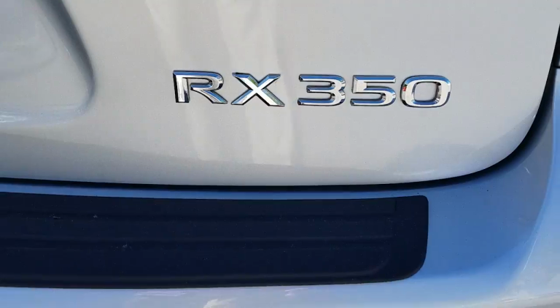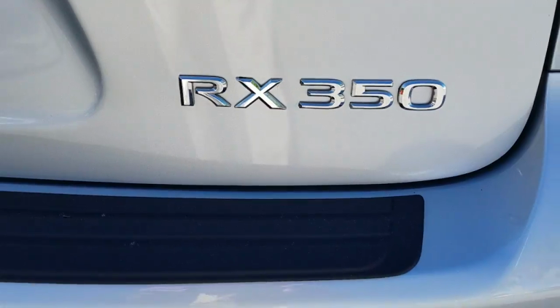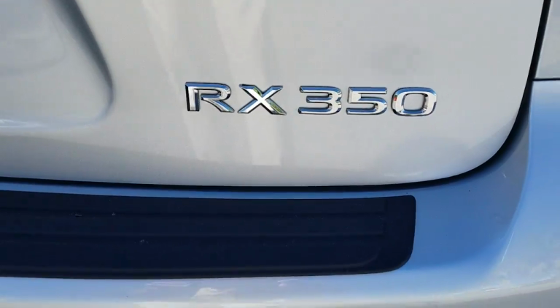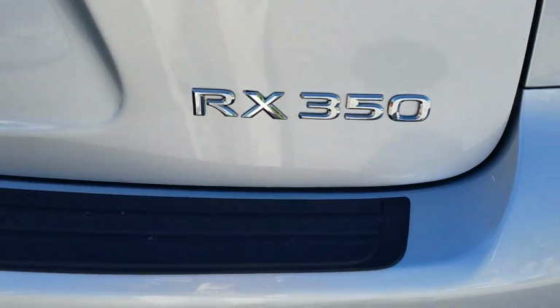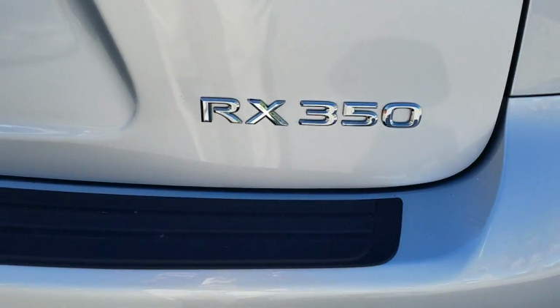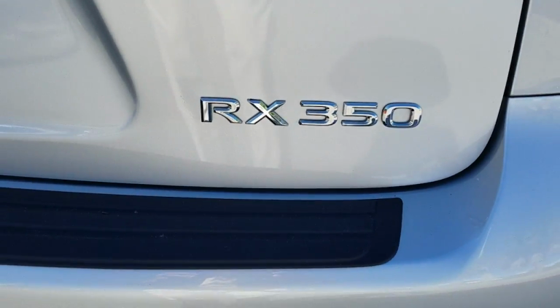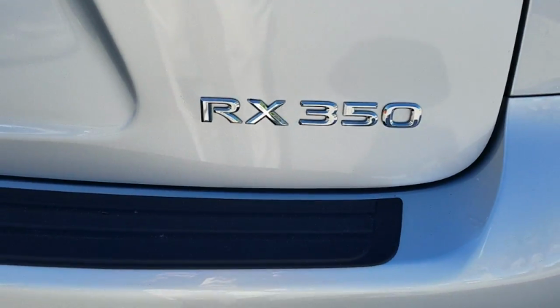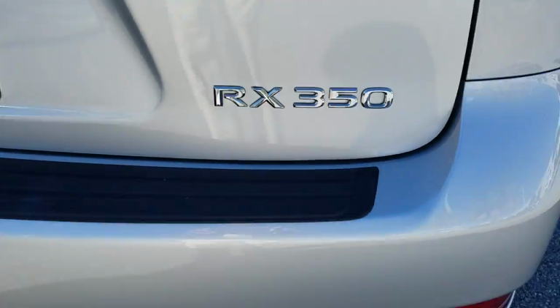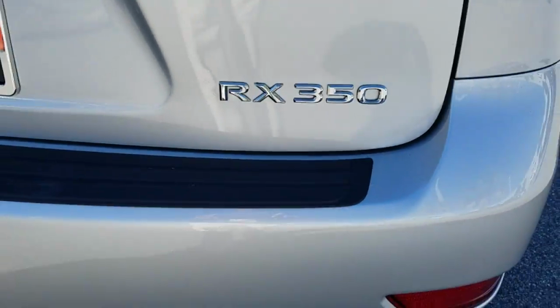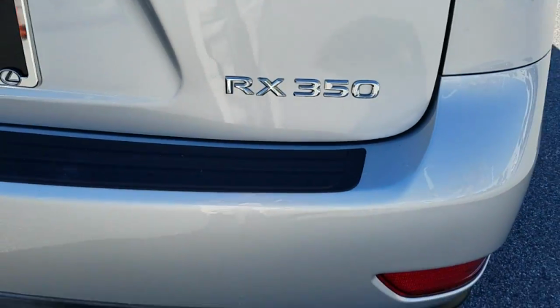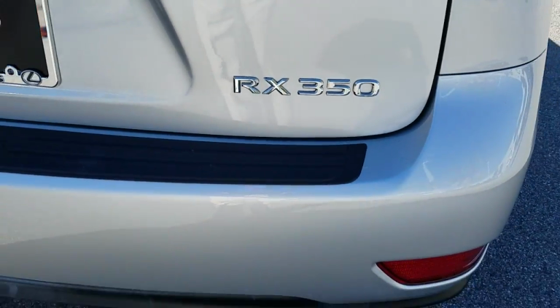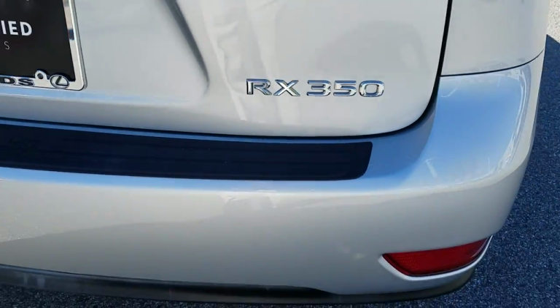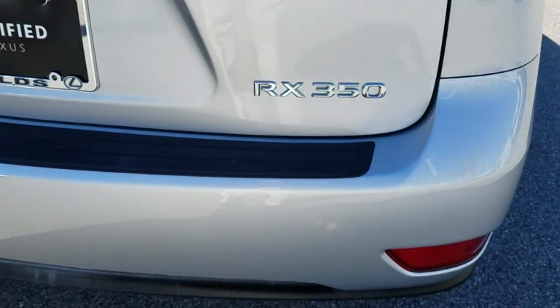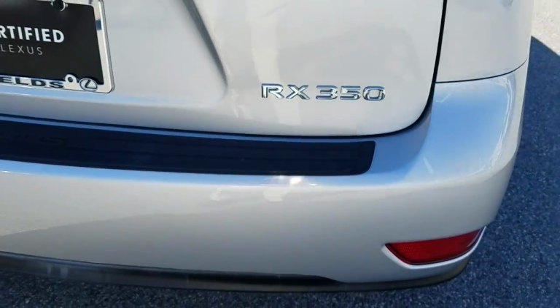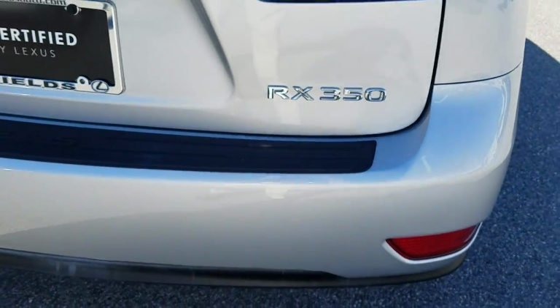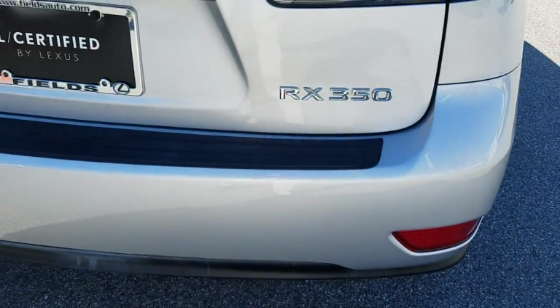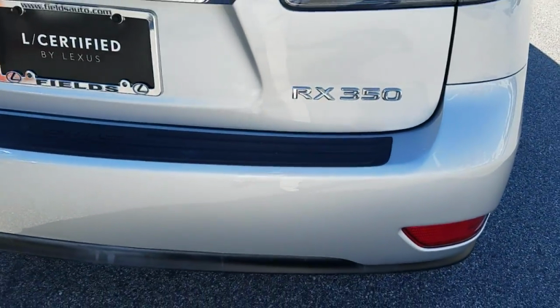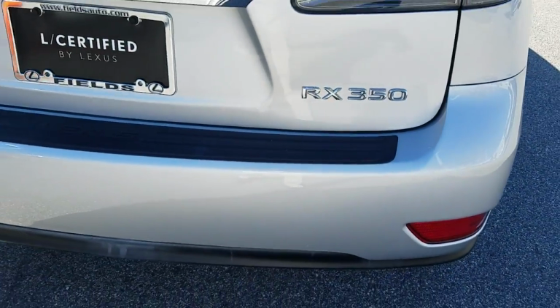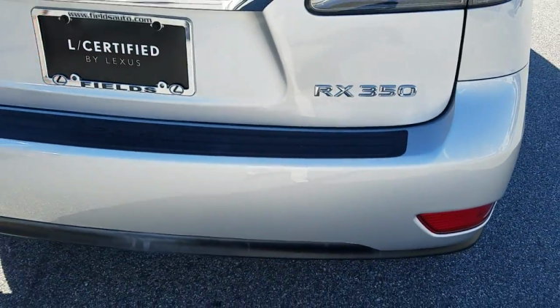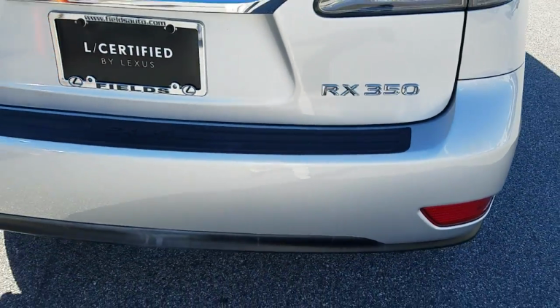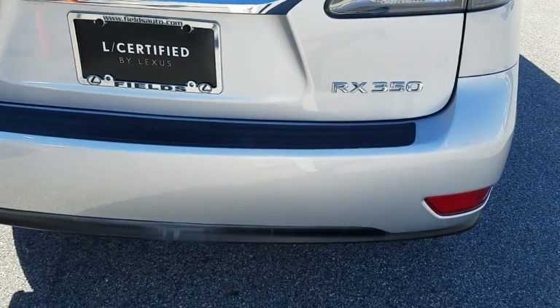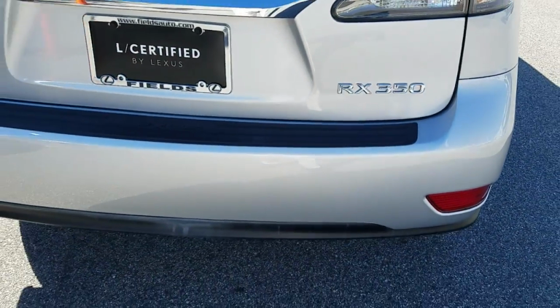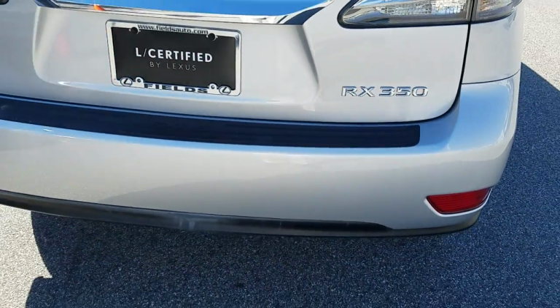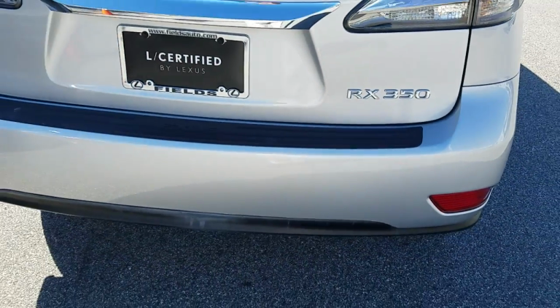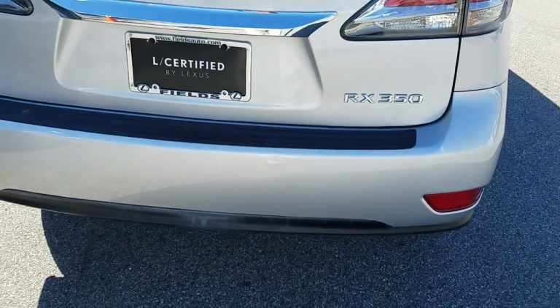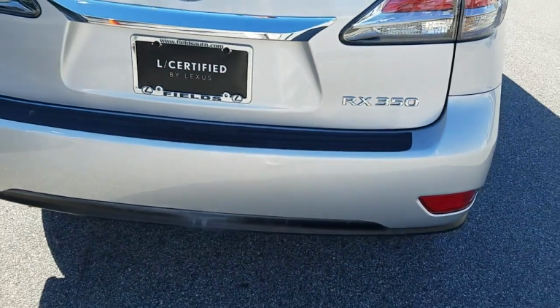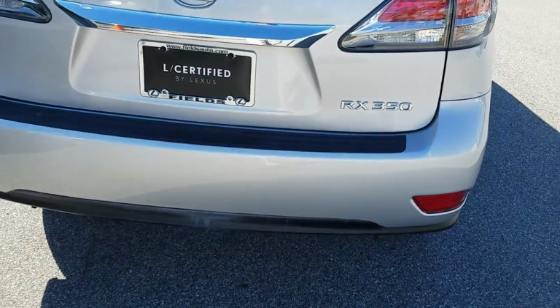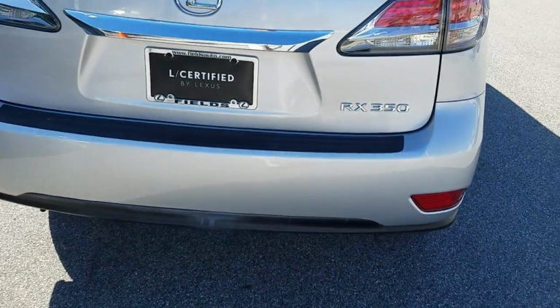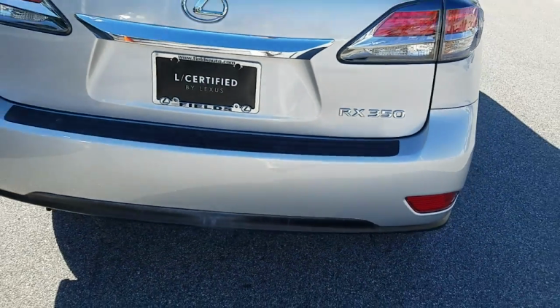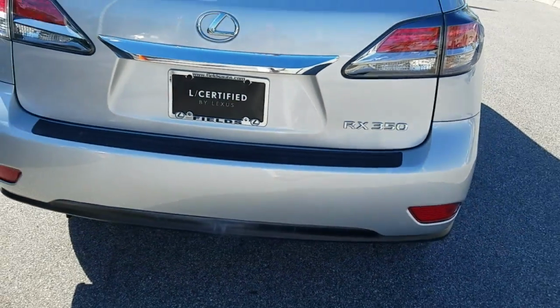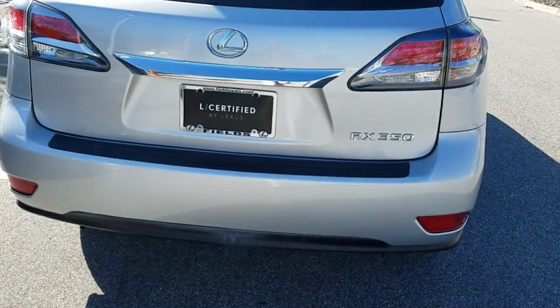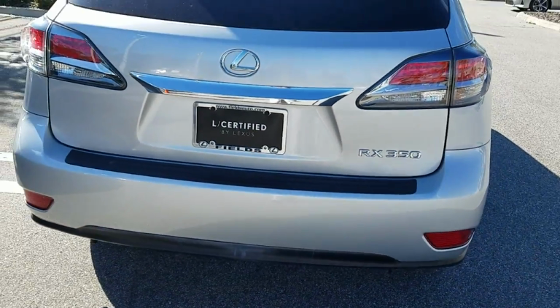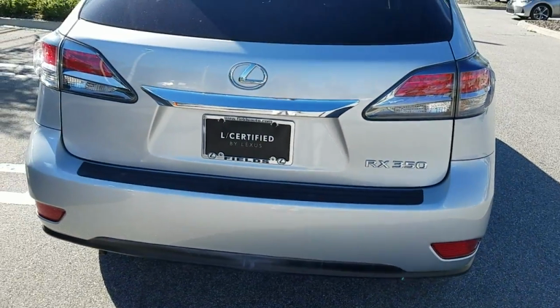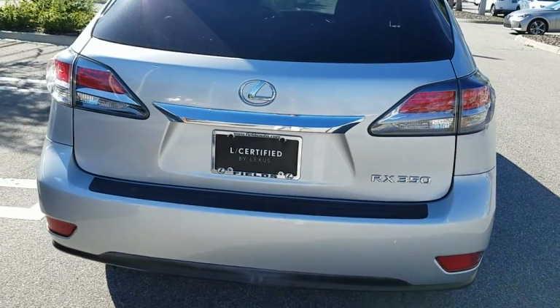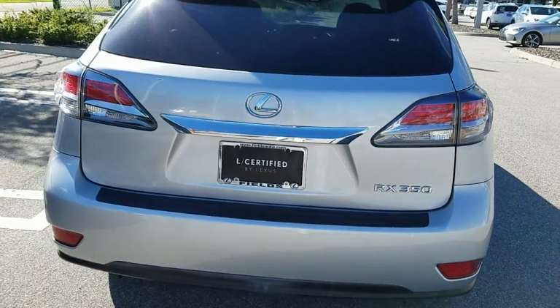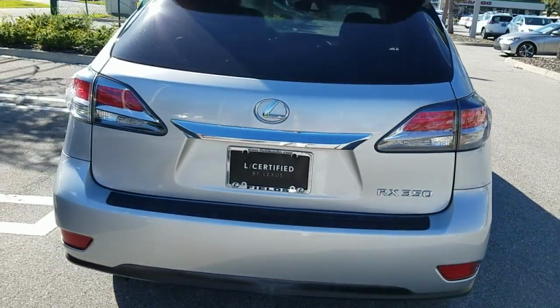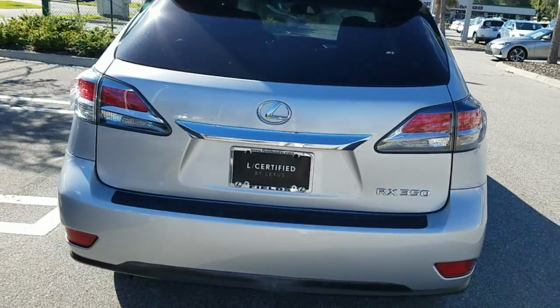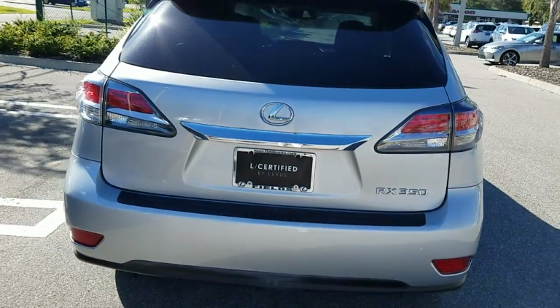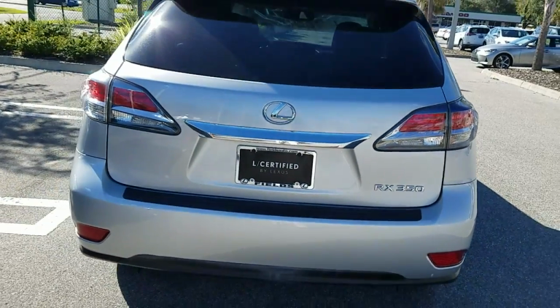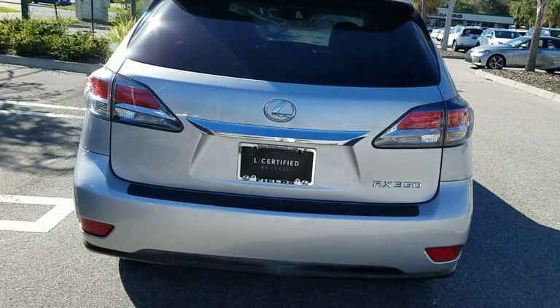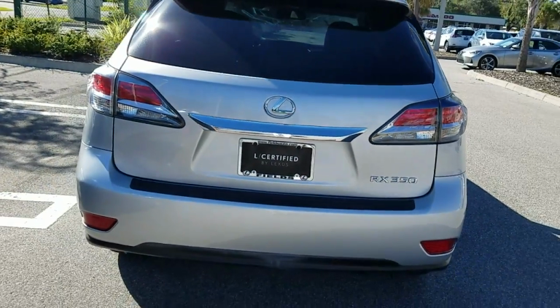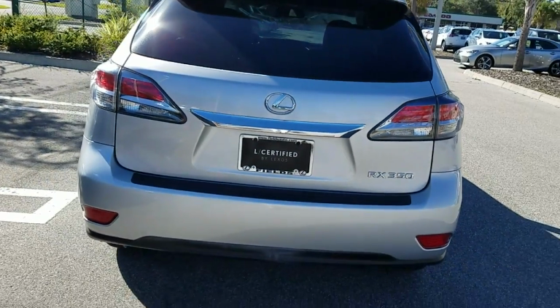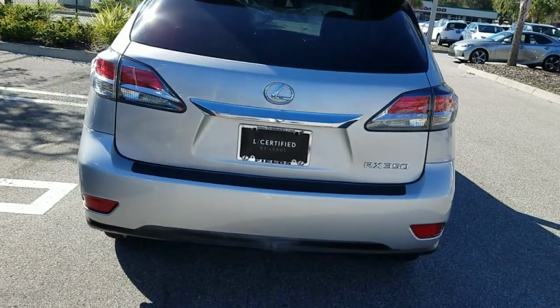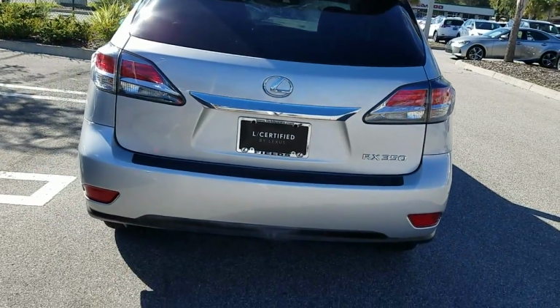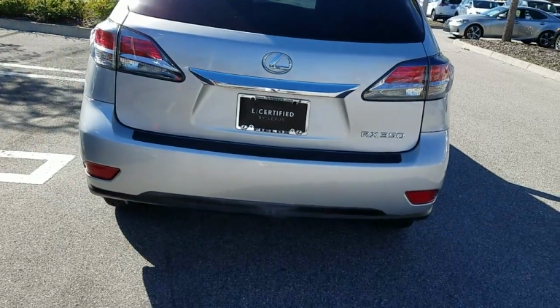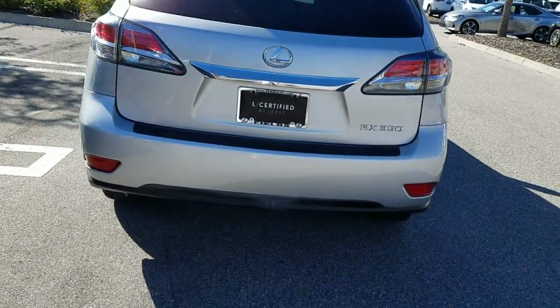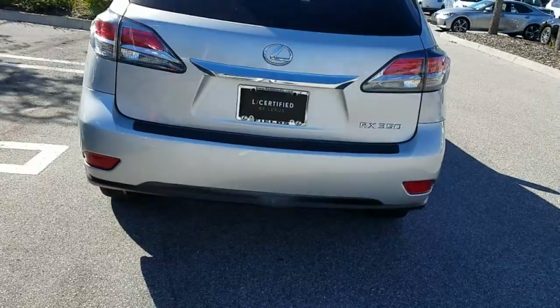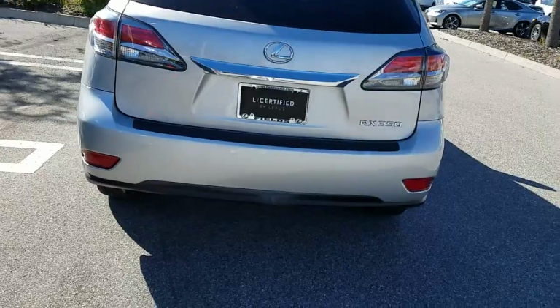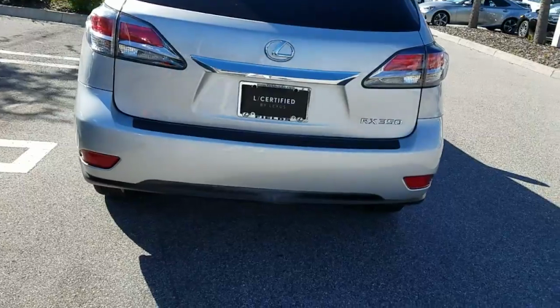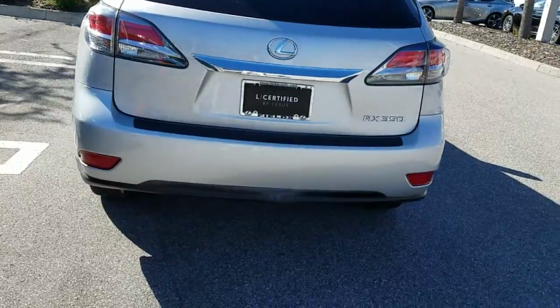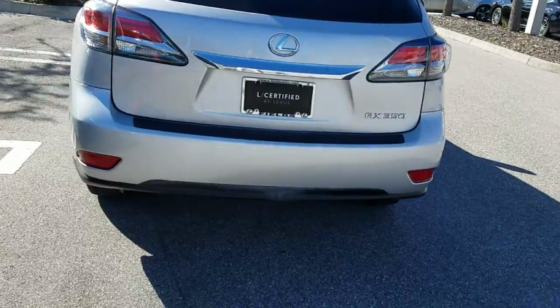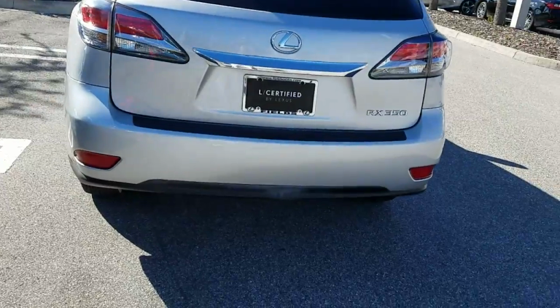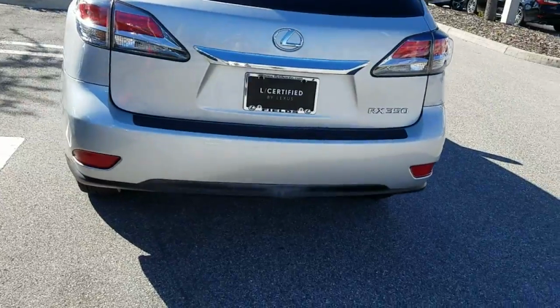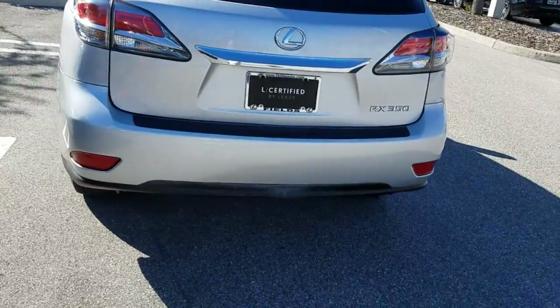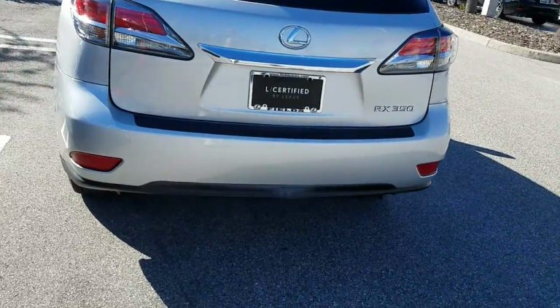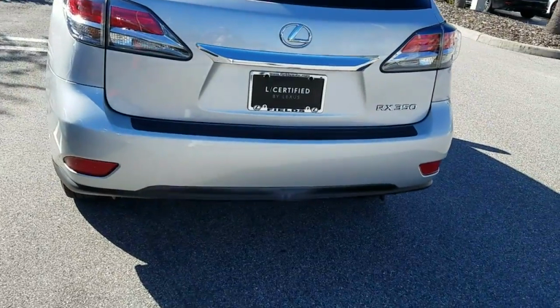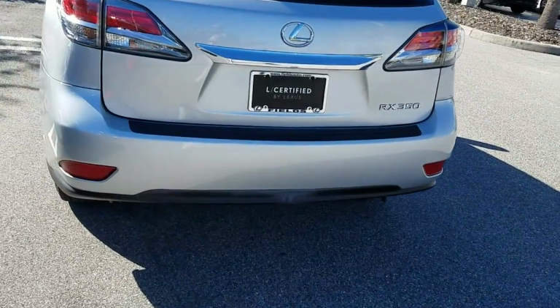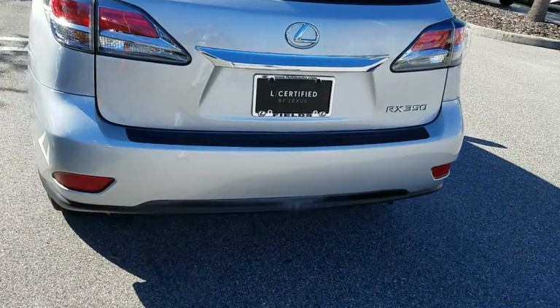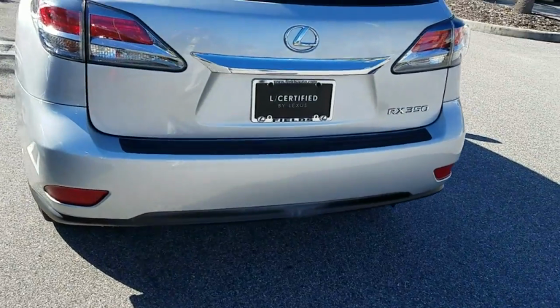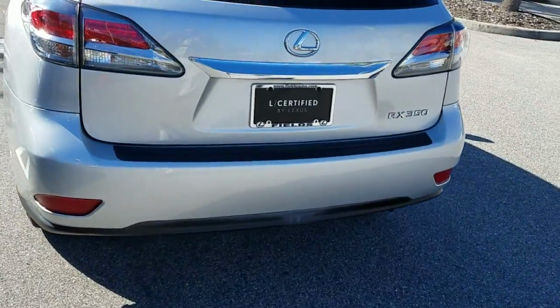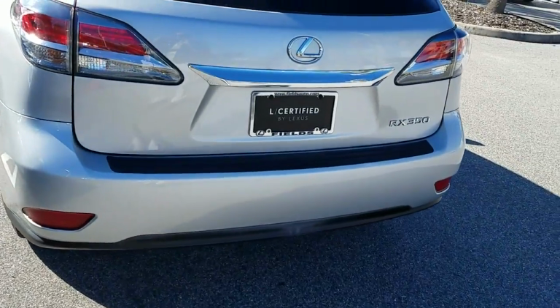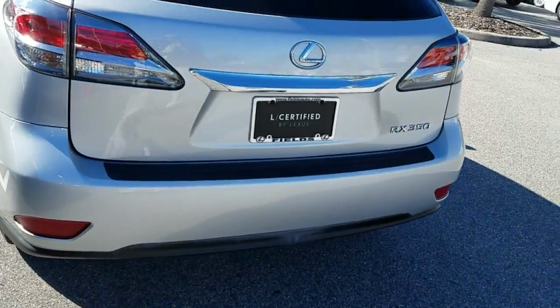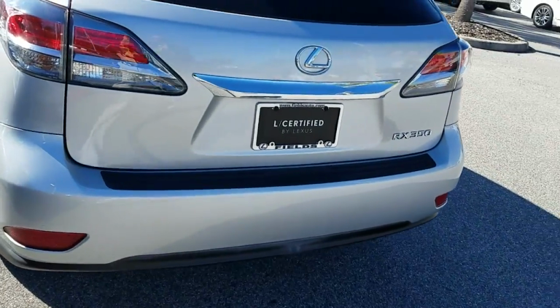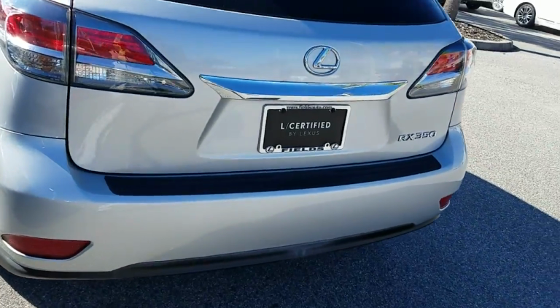Hi, good morning. Nick Darius here at Lexus of Jacksonville. Thank you very much for your internet inquiry on this RX350.